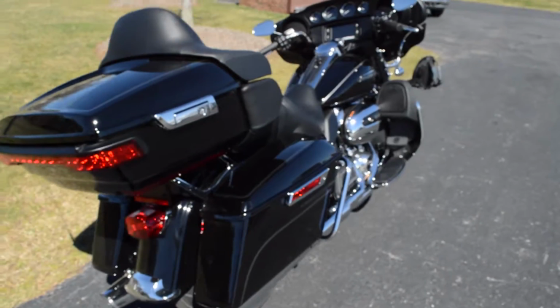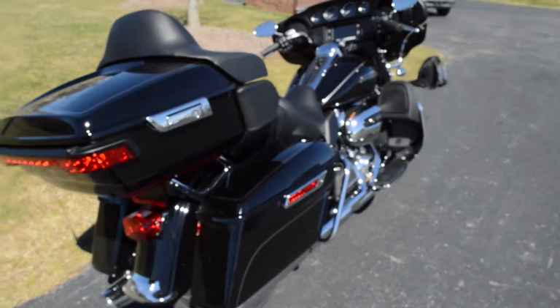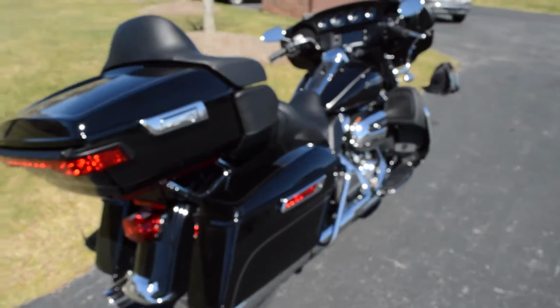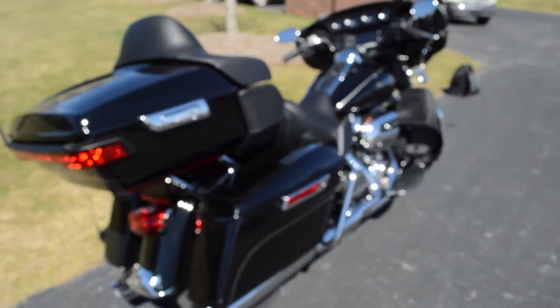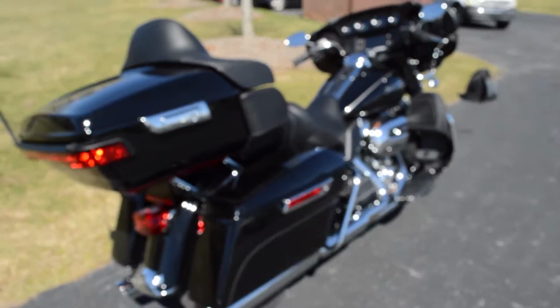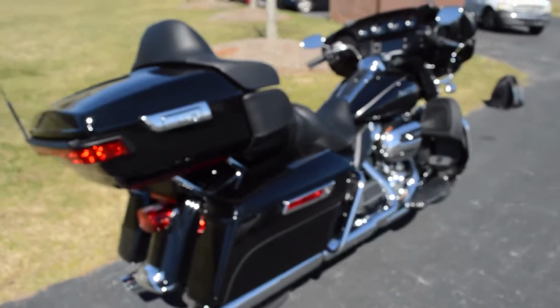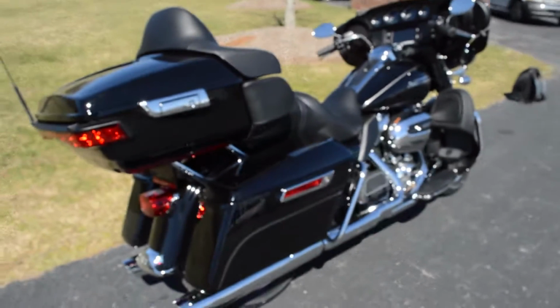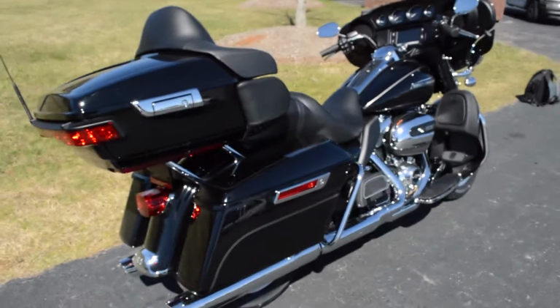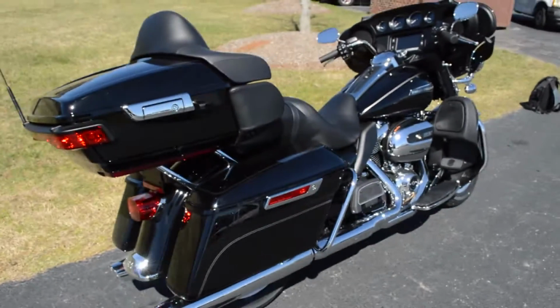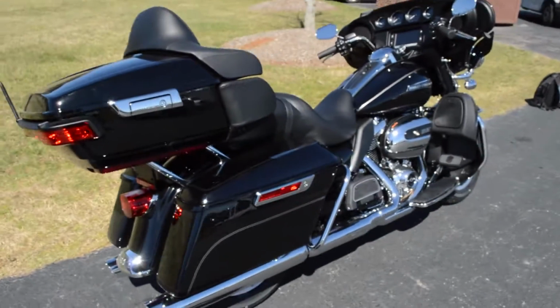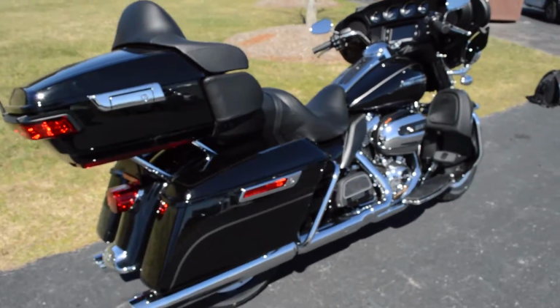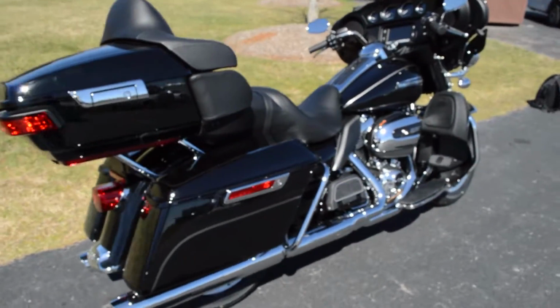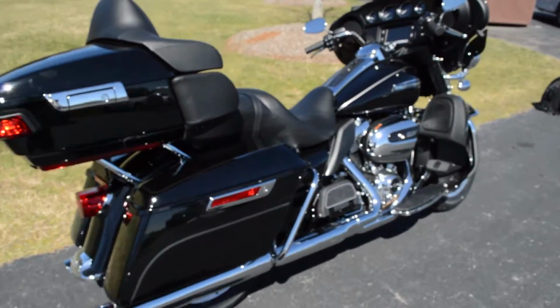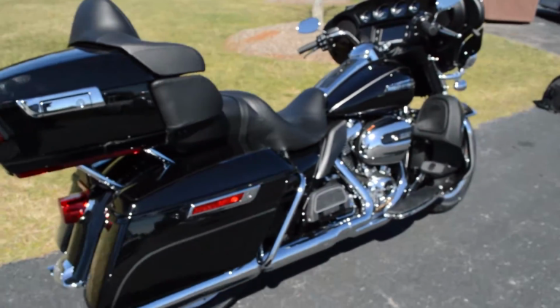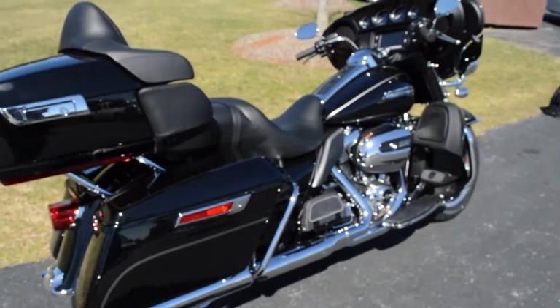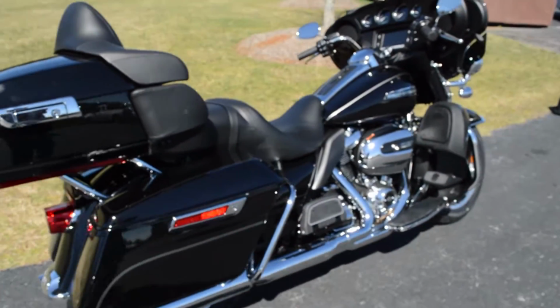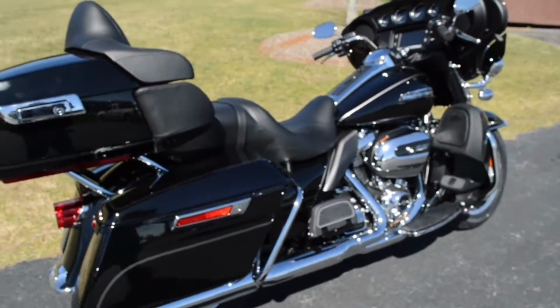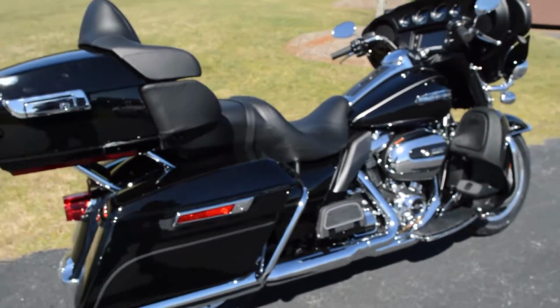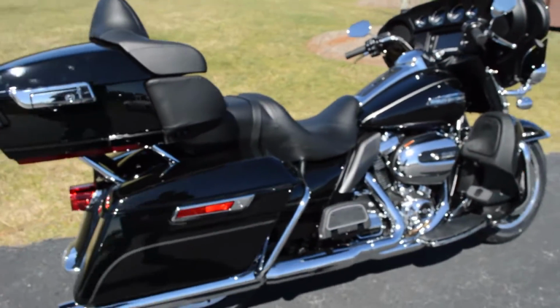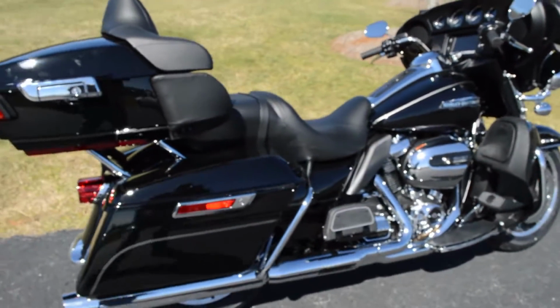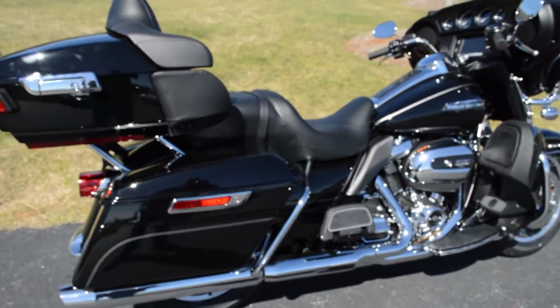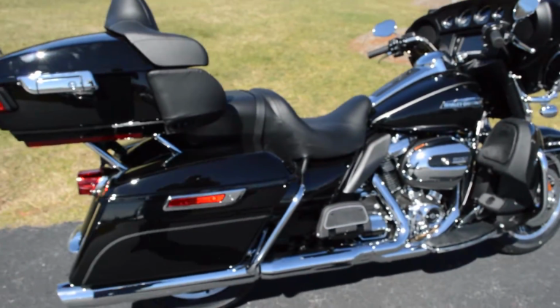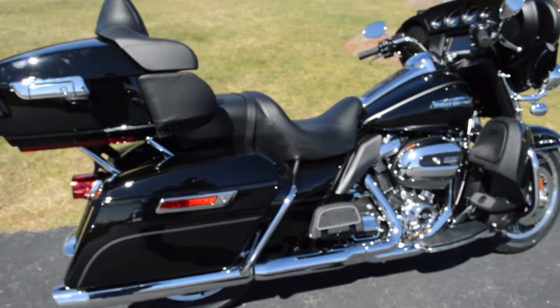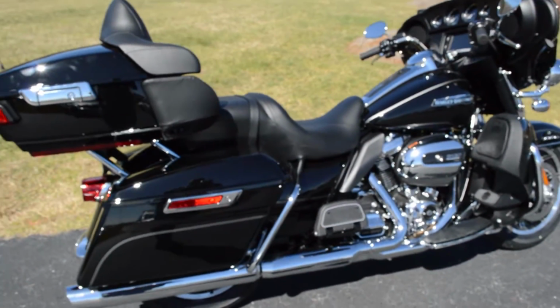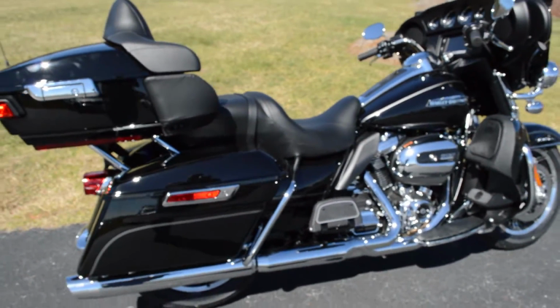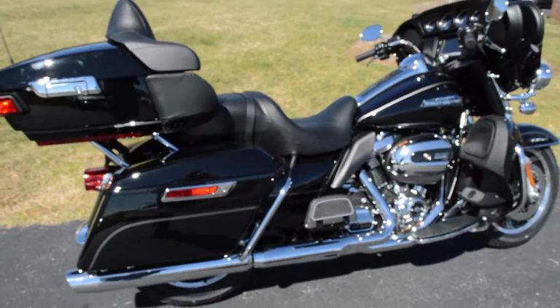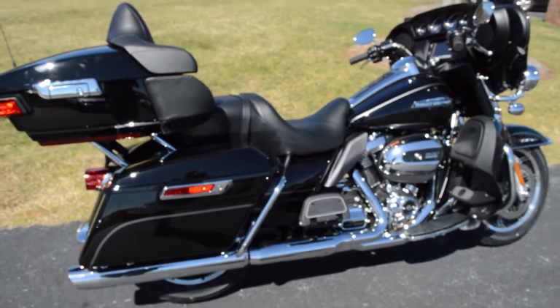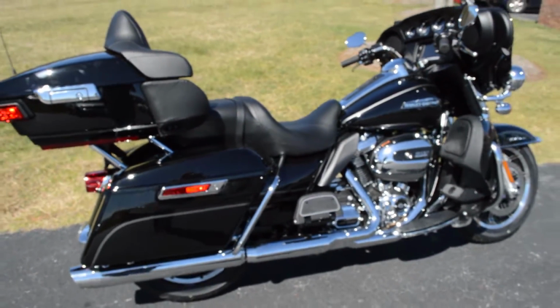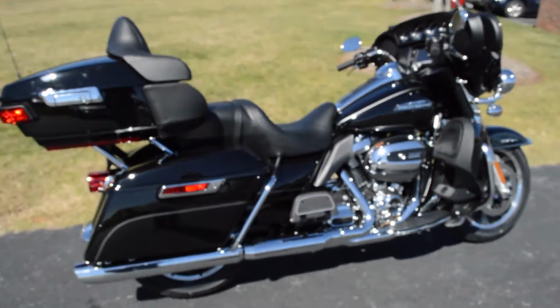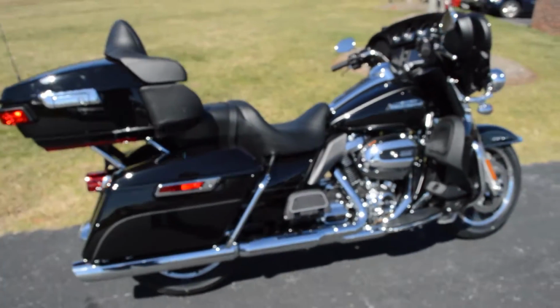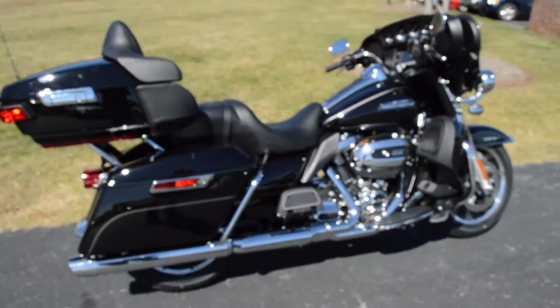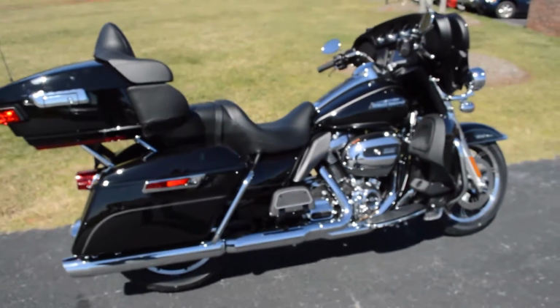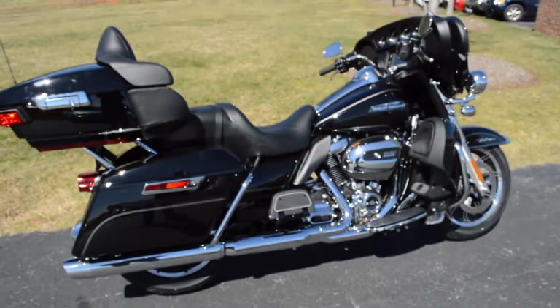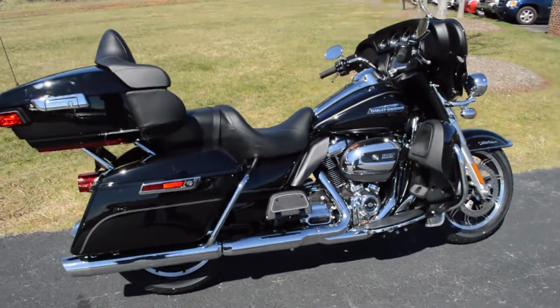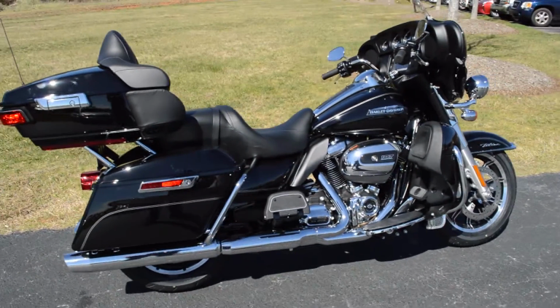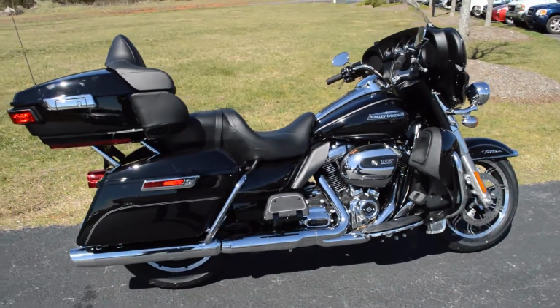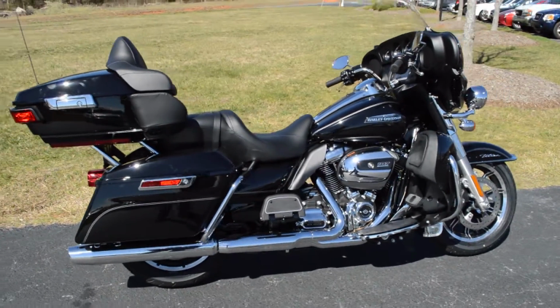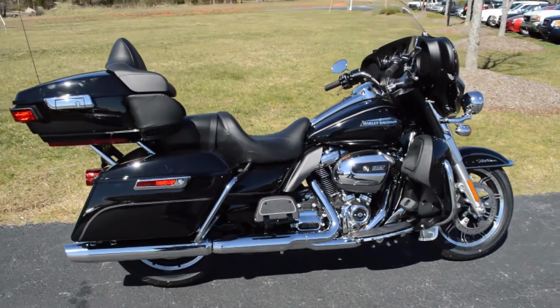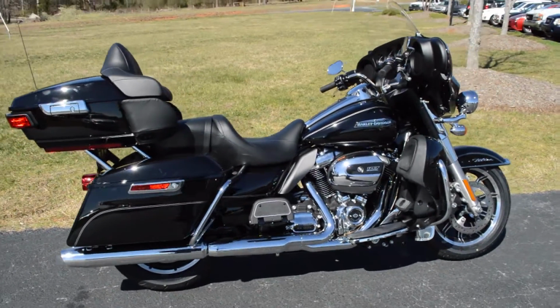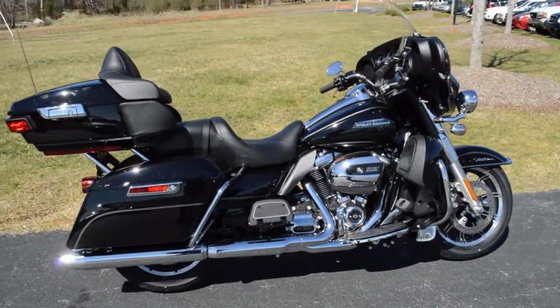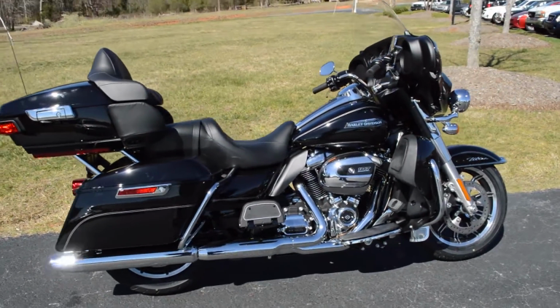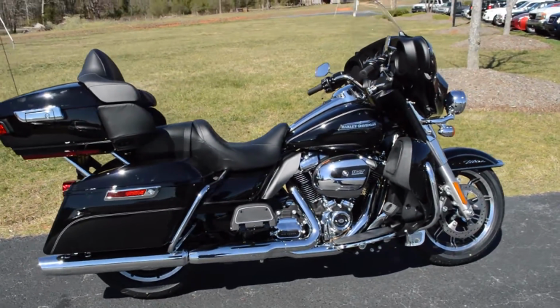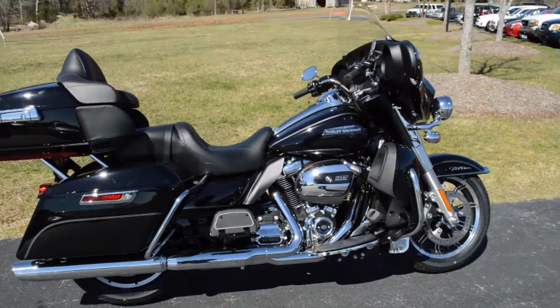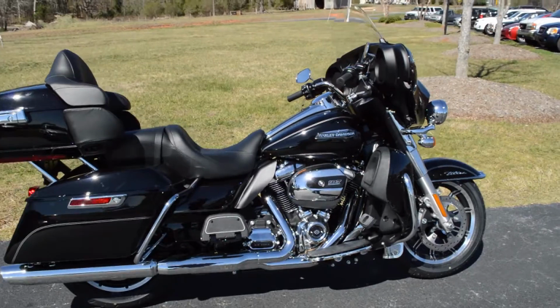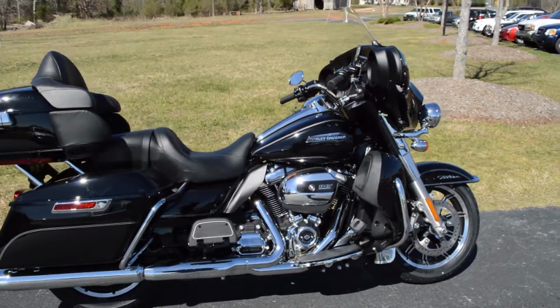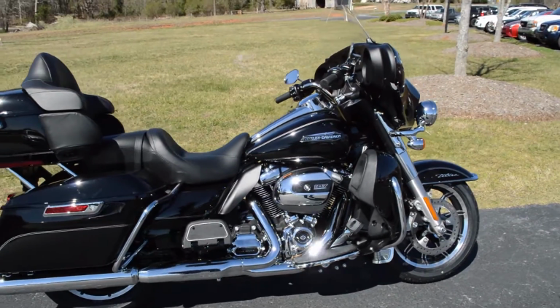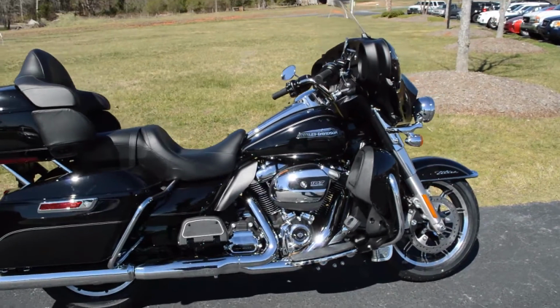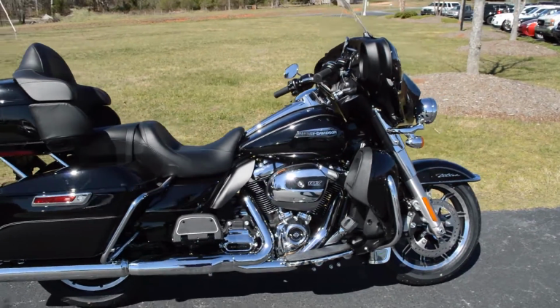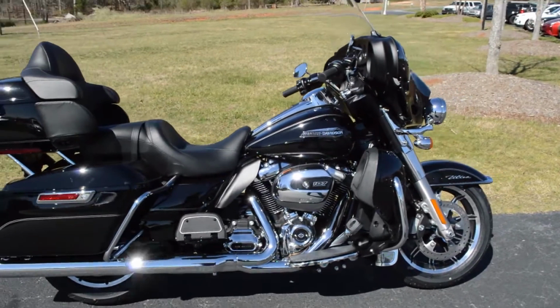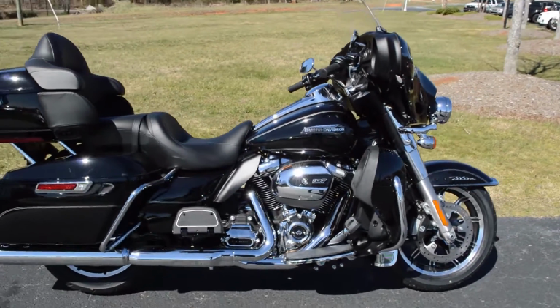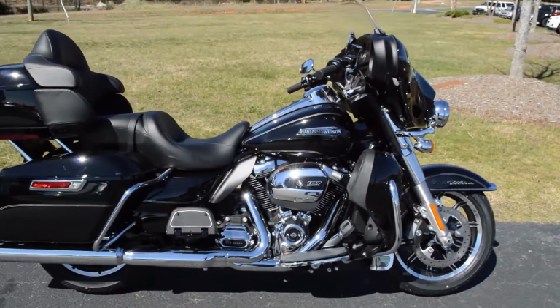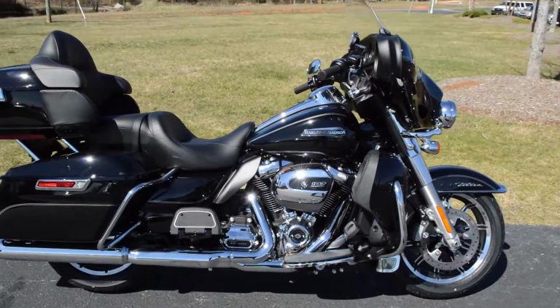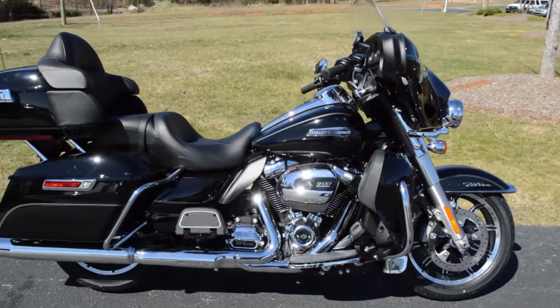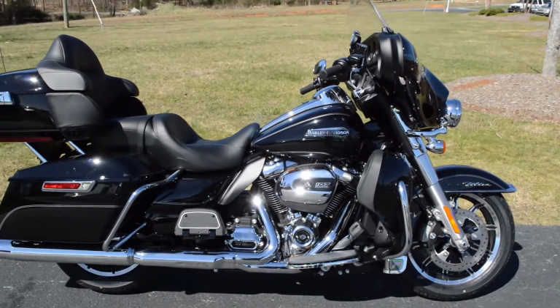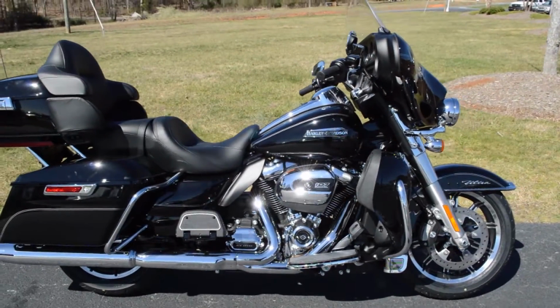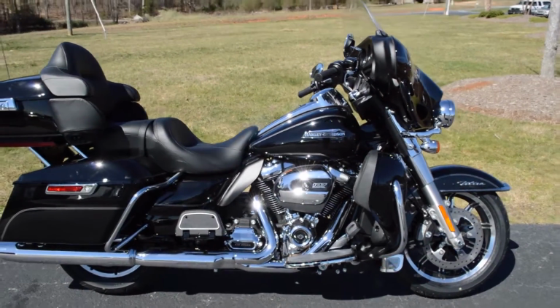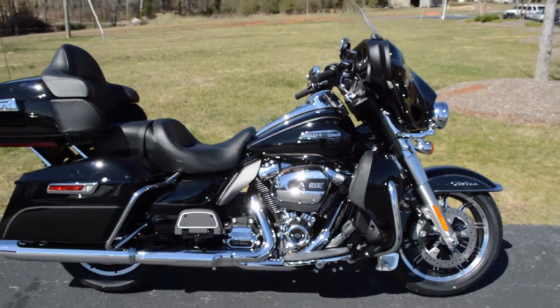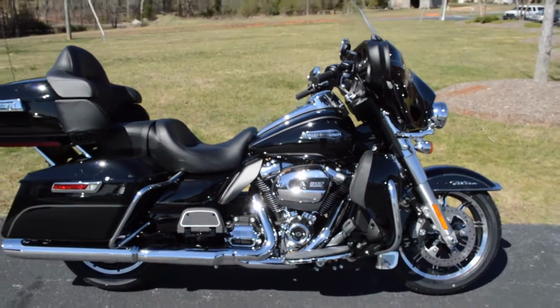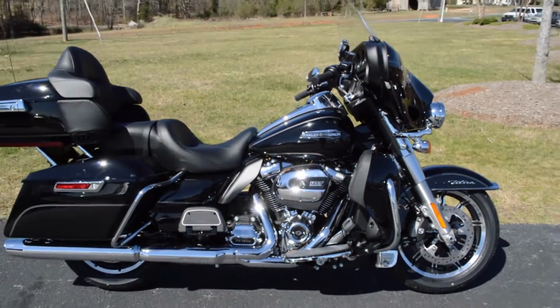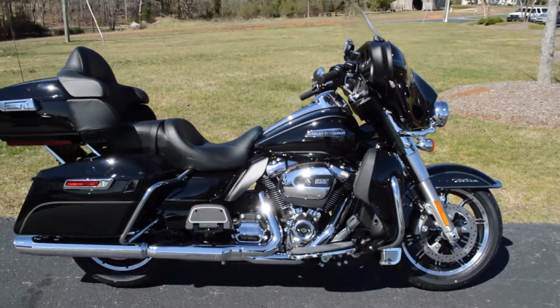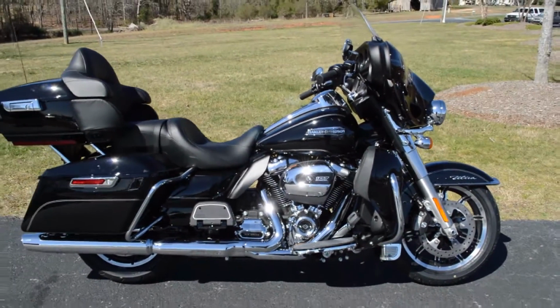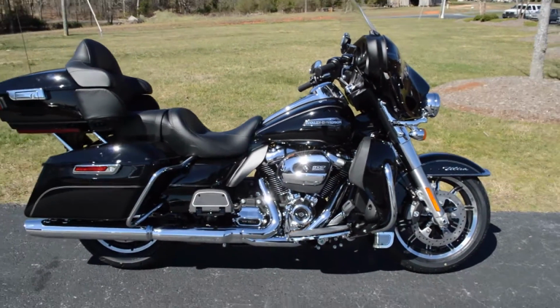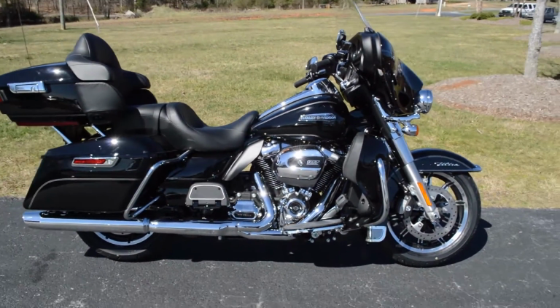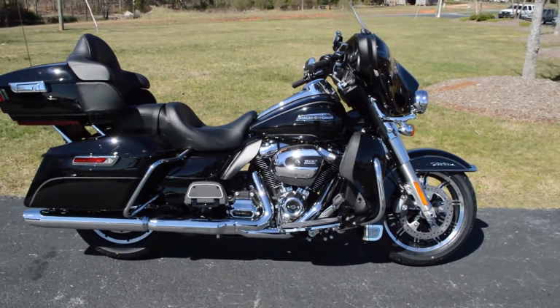ABS linked reflex braking system. It uses the front and the rear brakes in tandem, helping you stop faster than ever before.